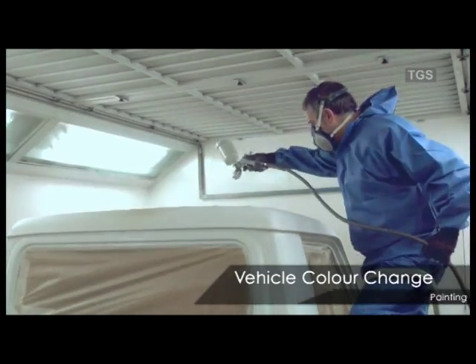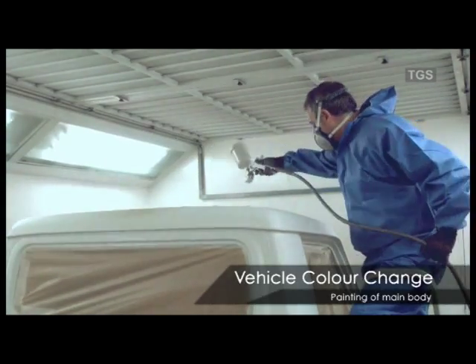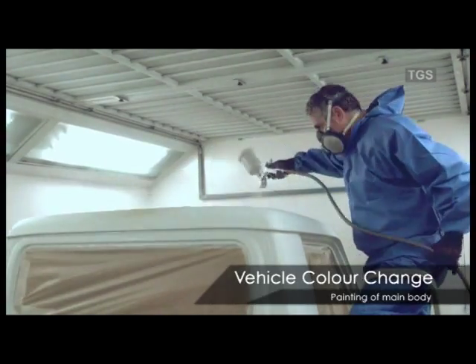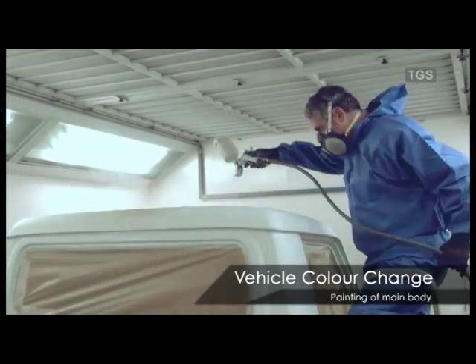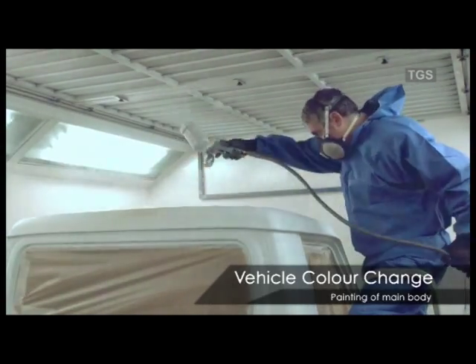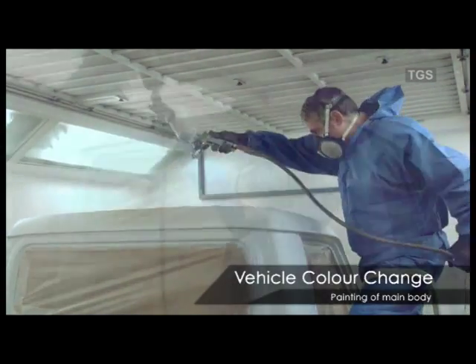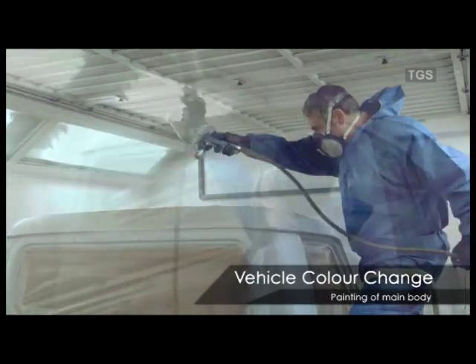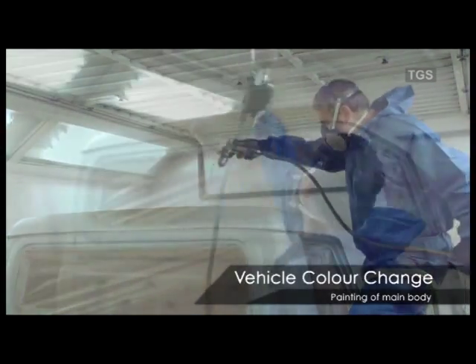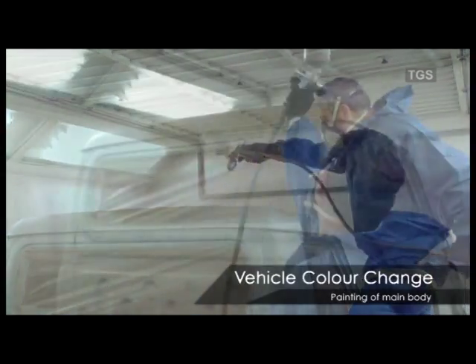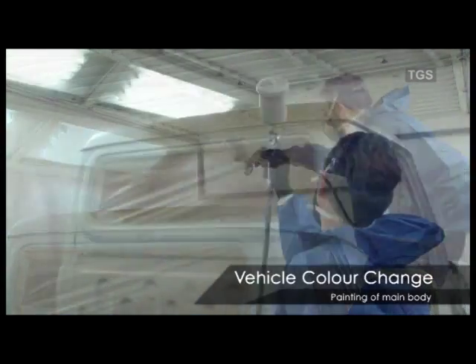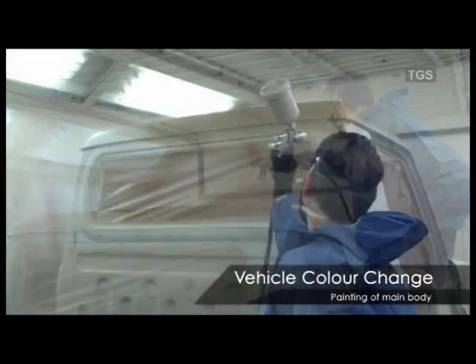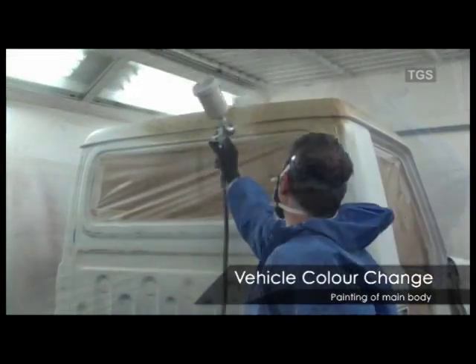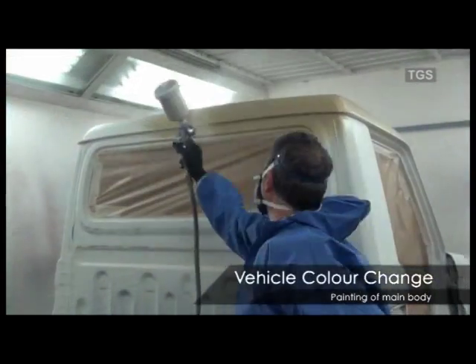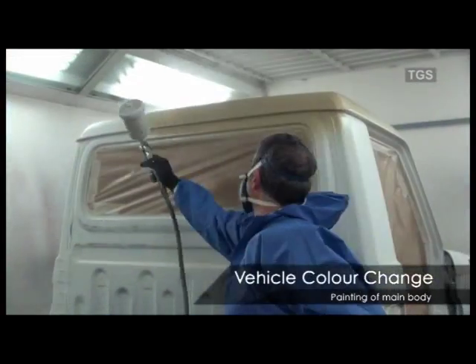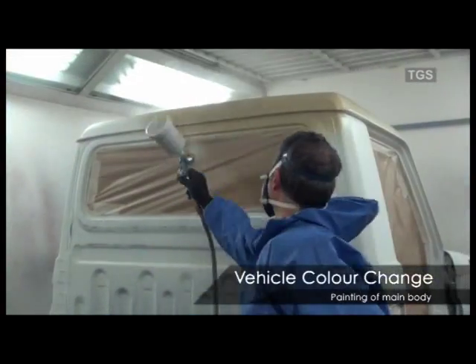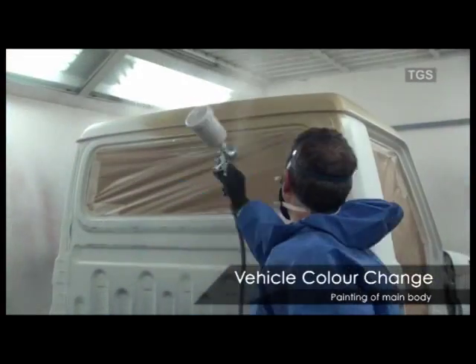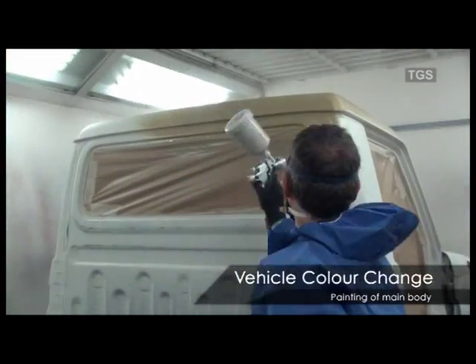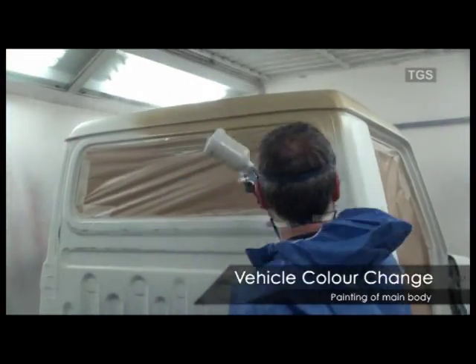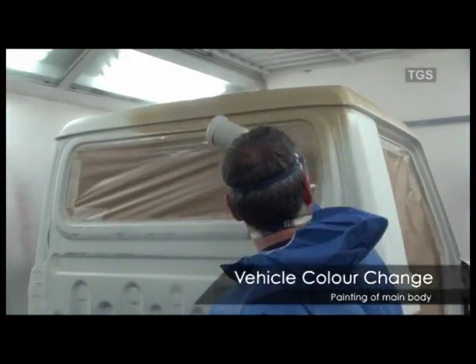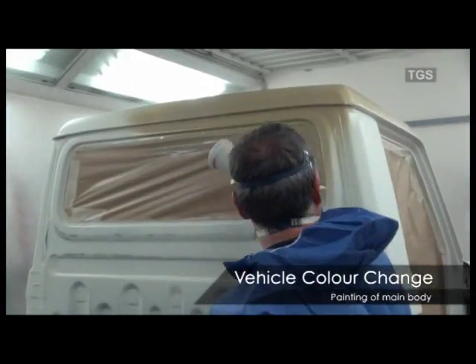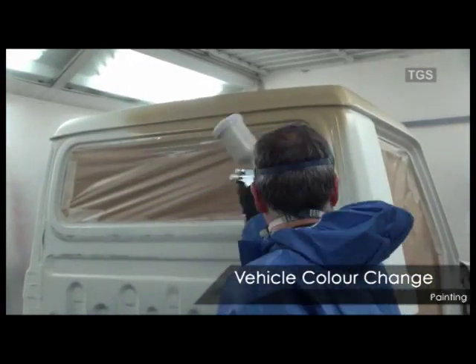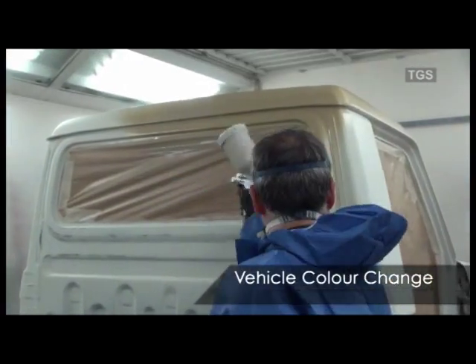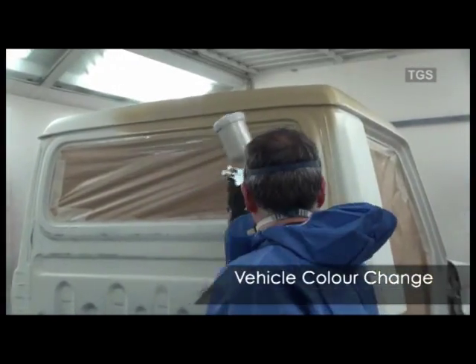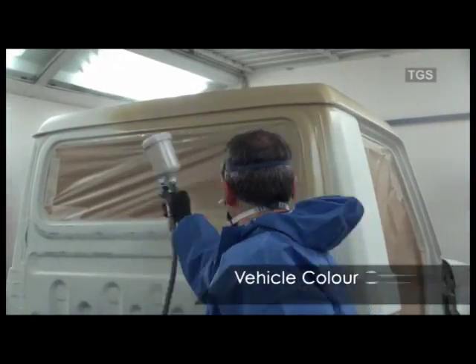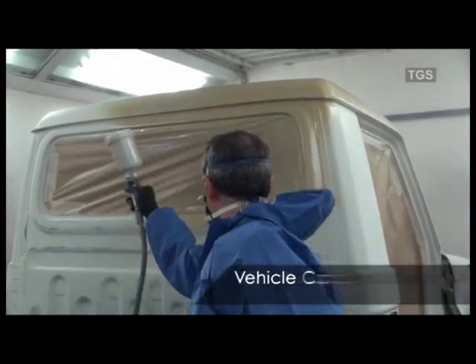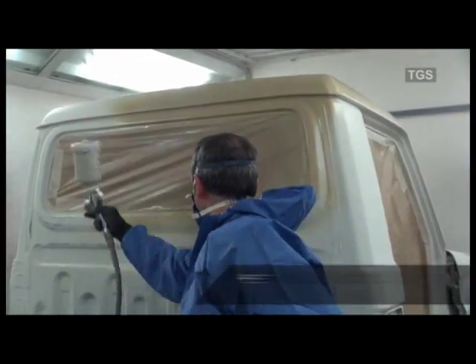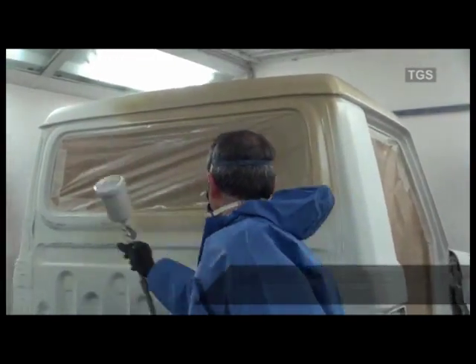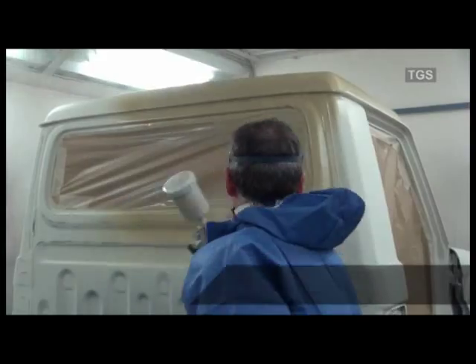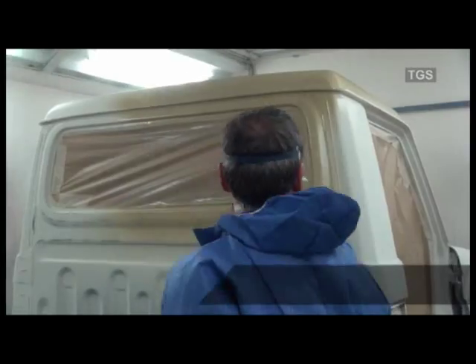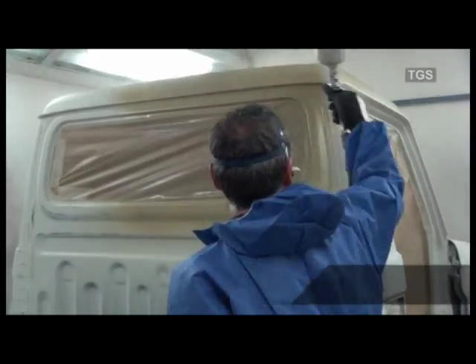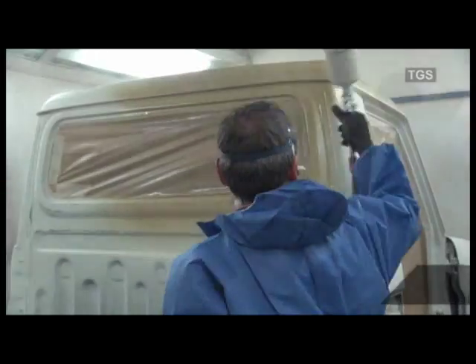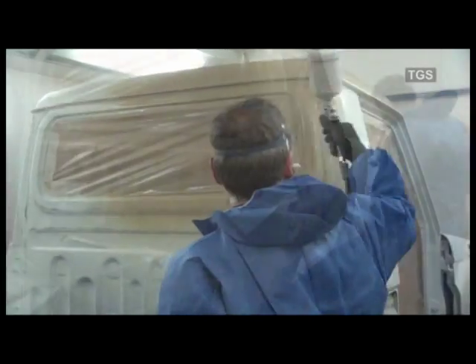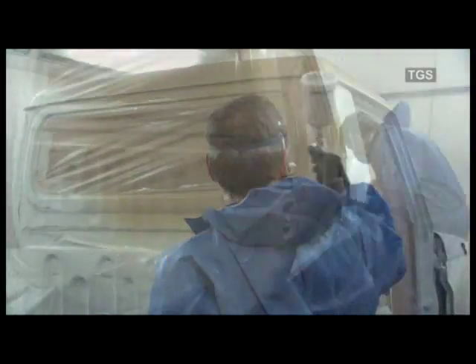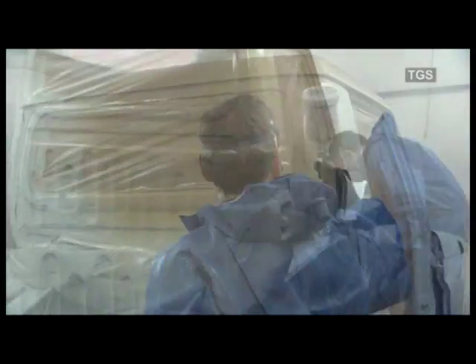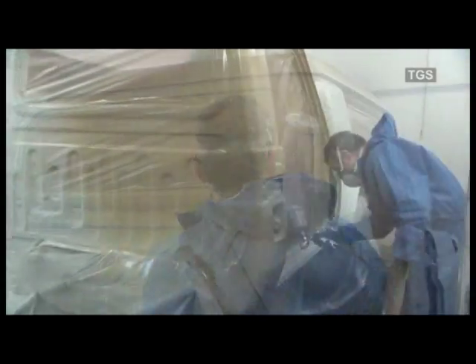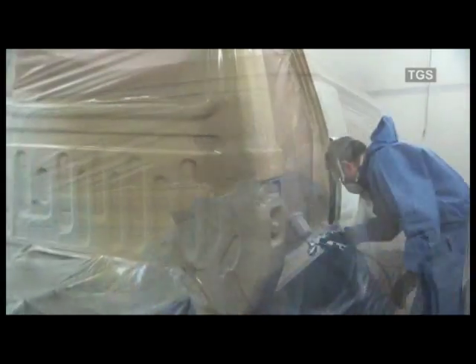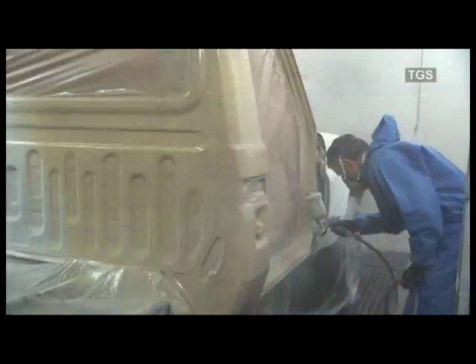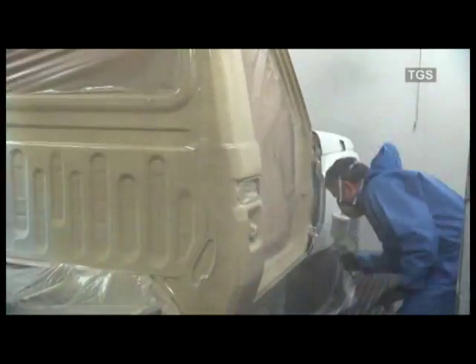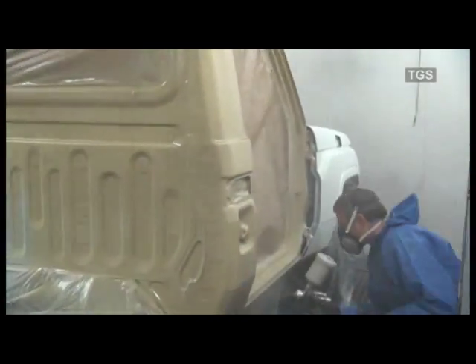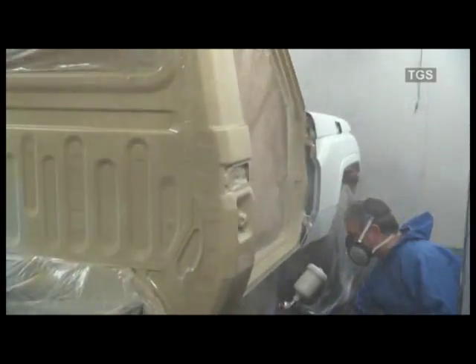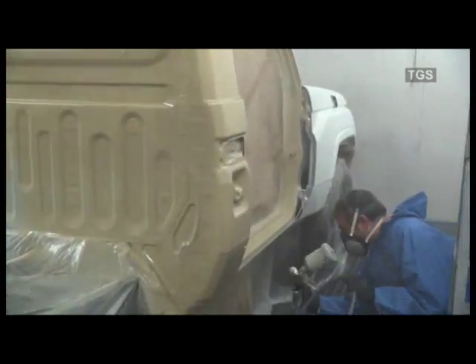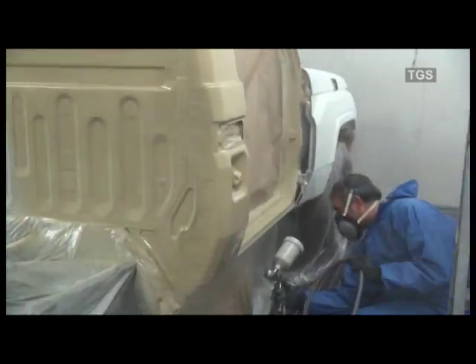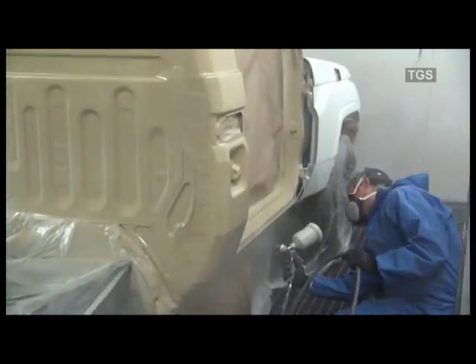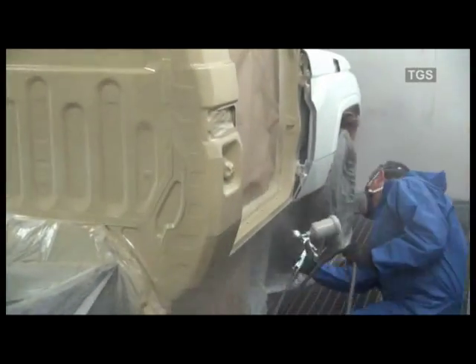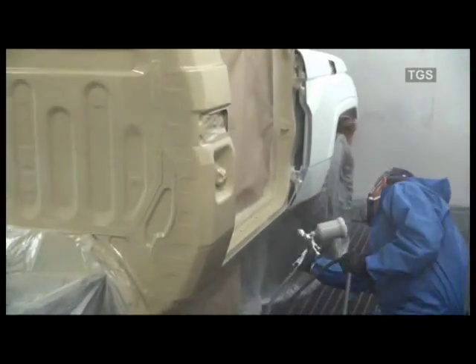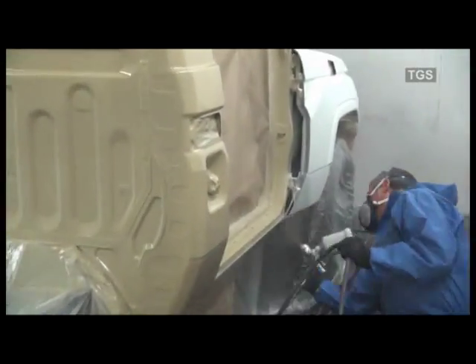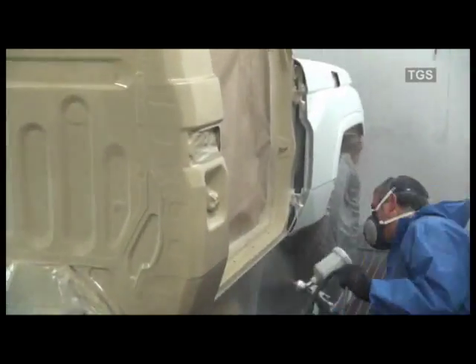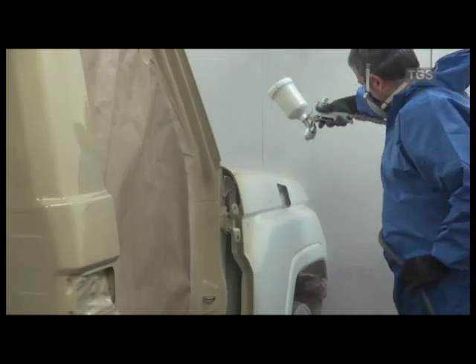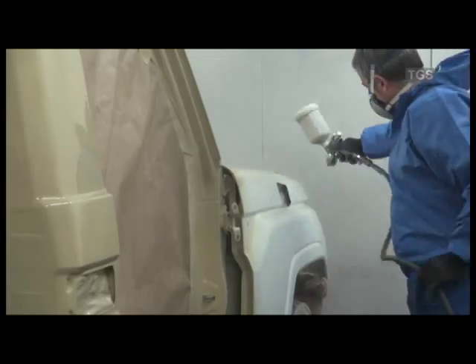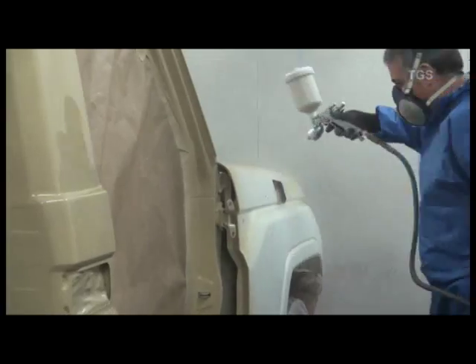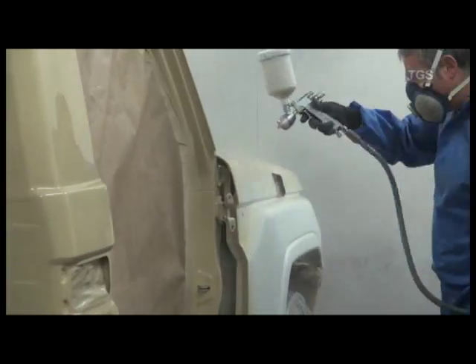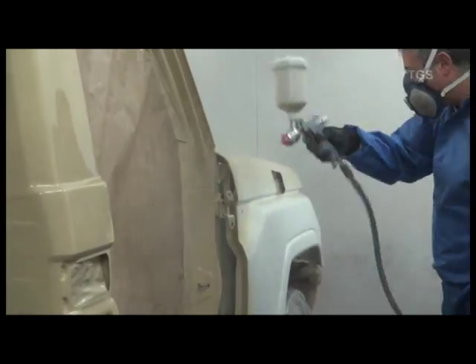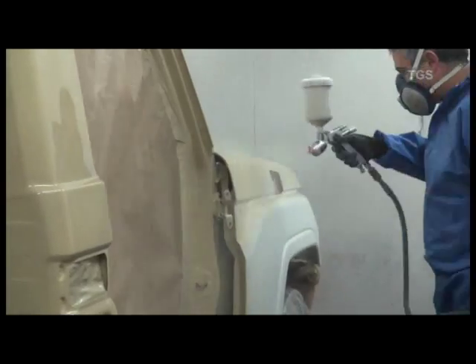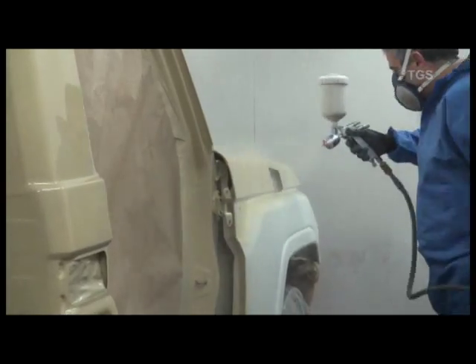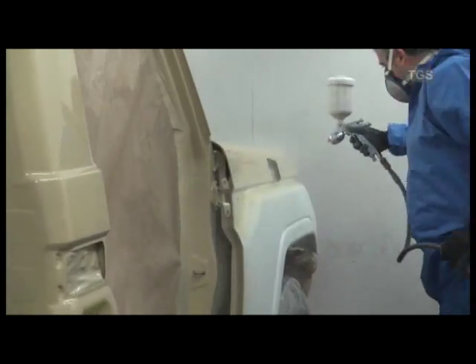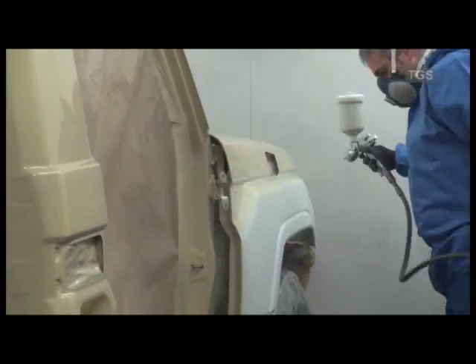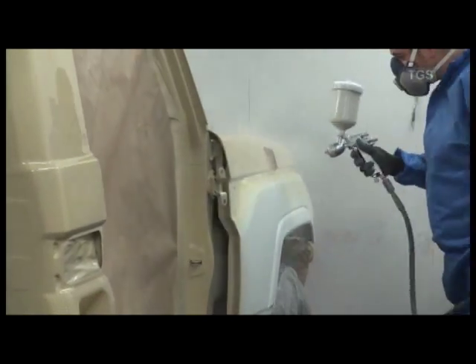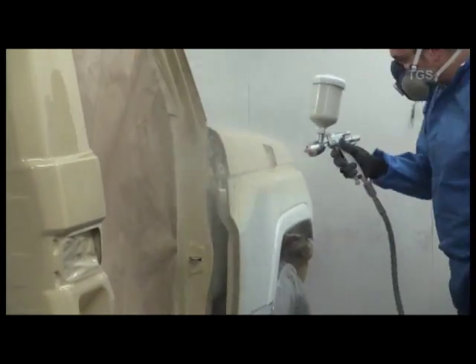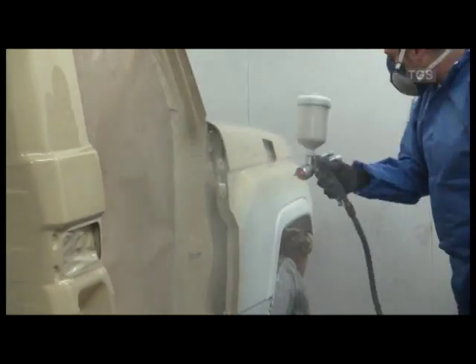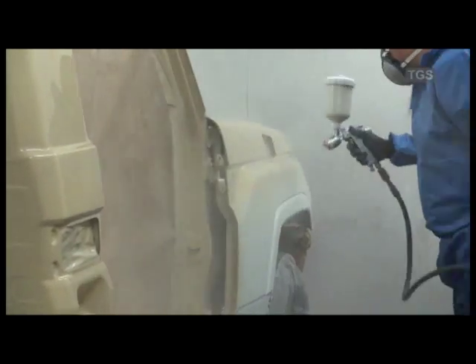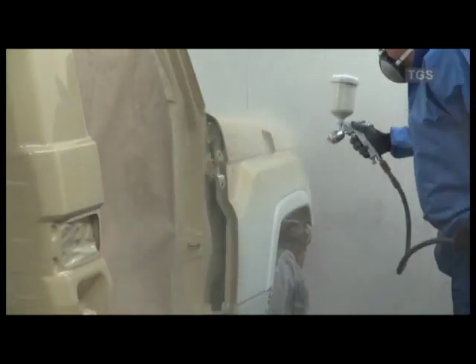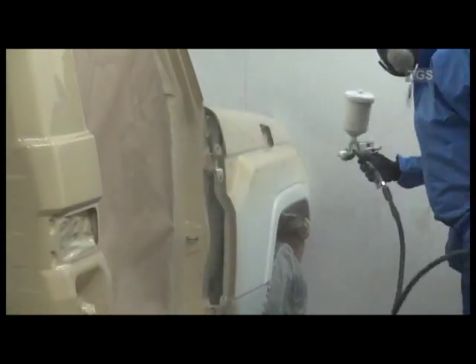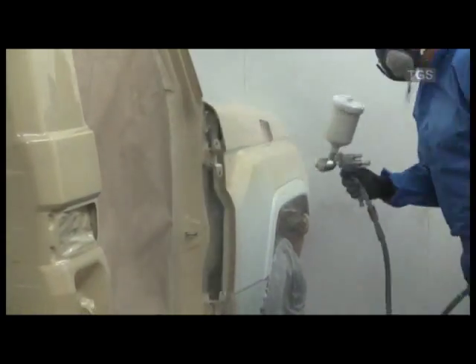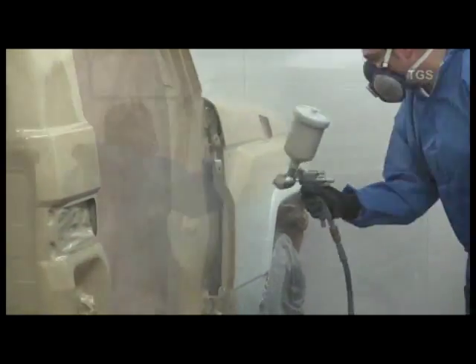The main body of the vehicle is painted and all vehicles painted by TGS receive two coats of paint.